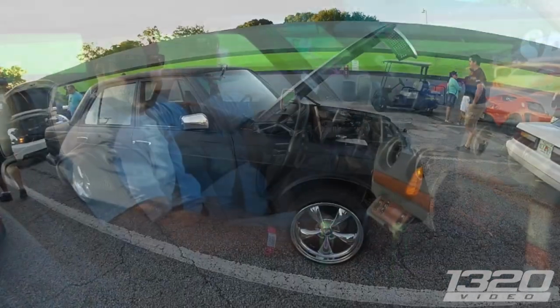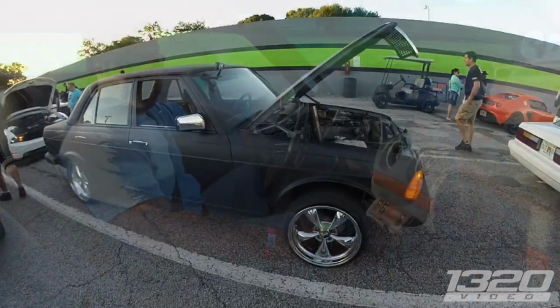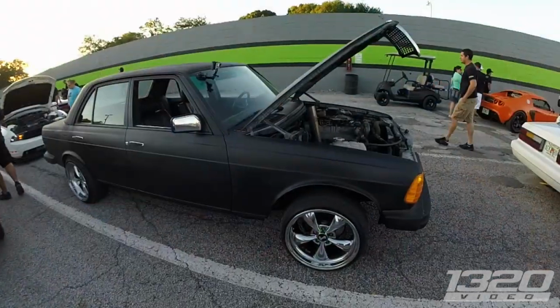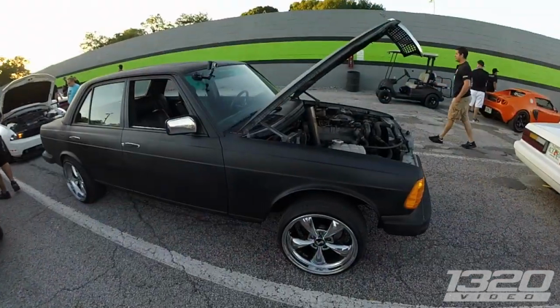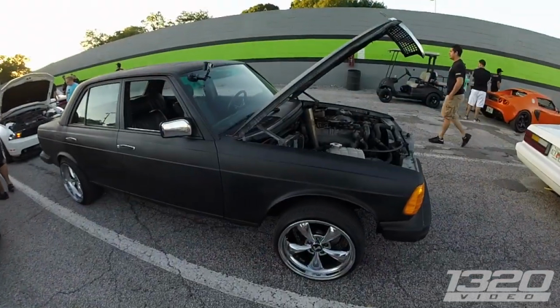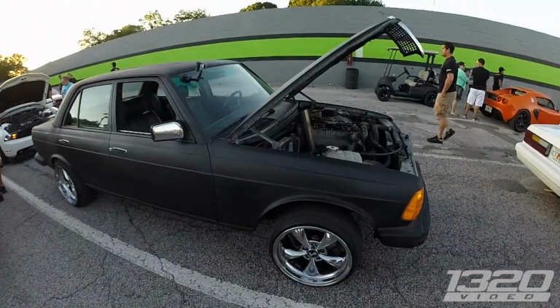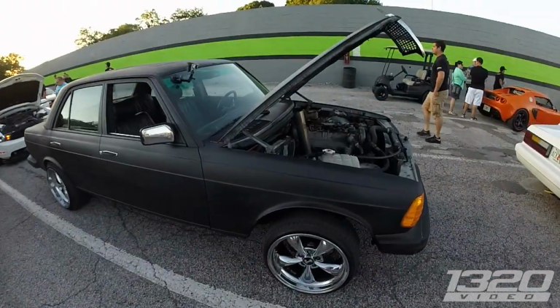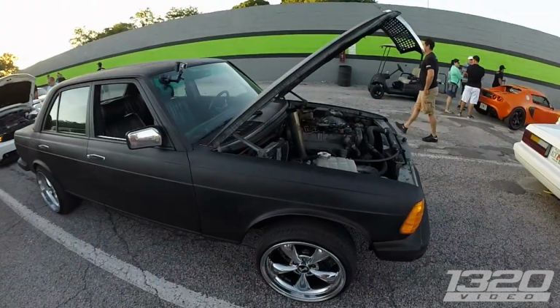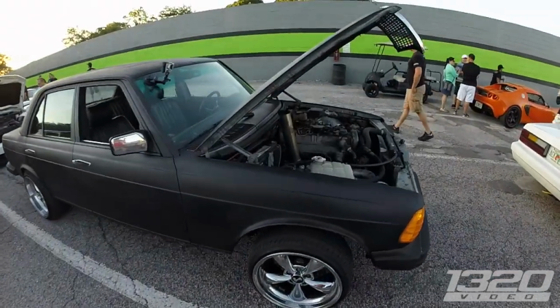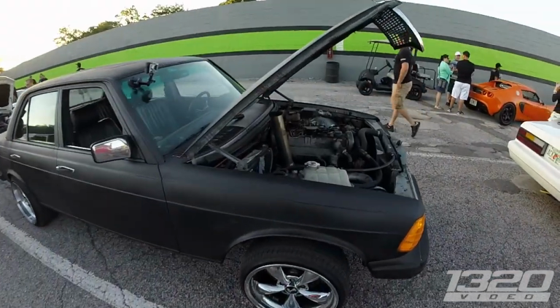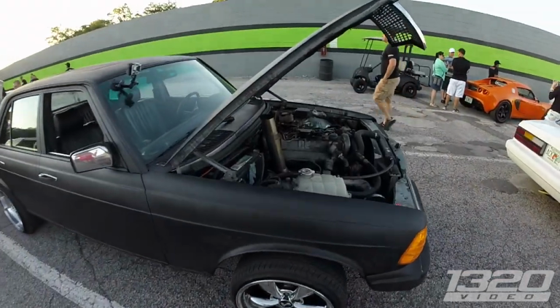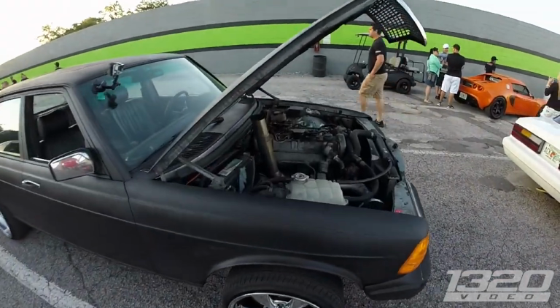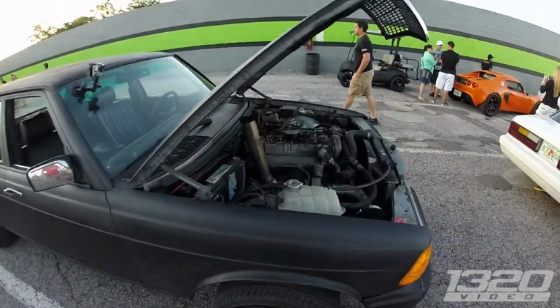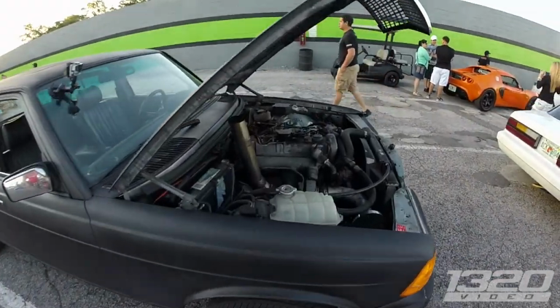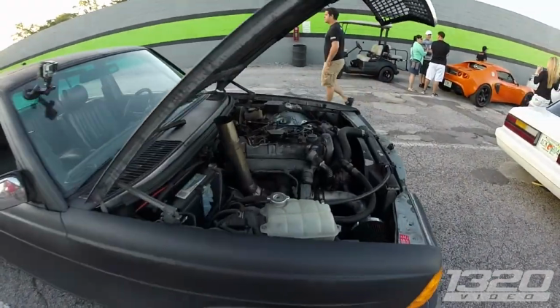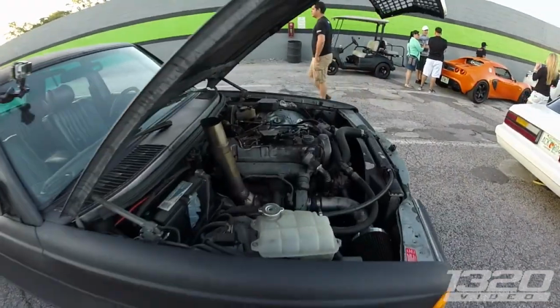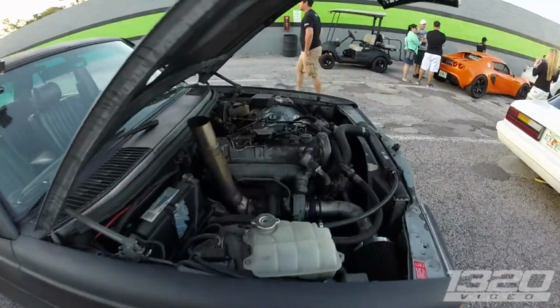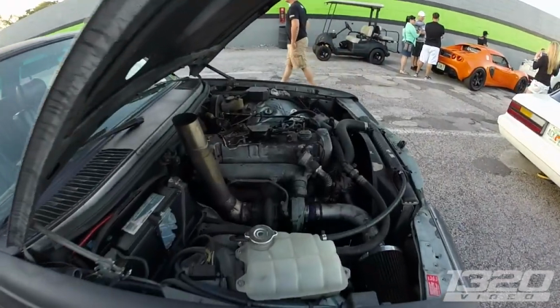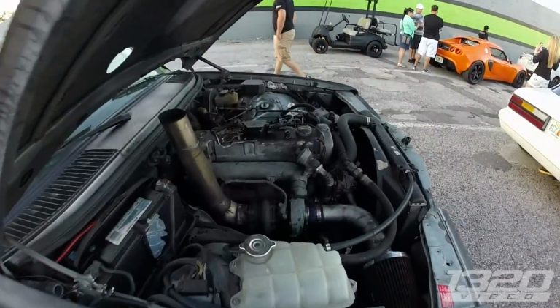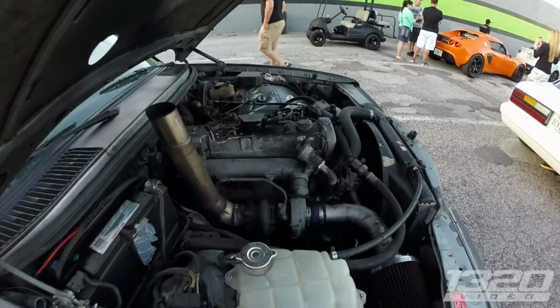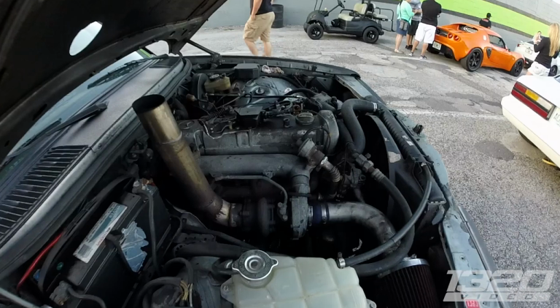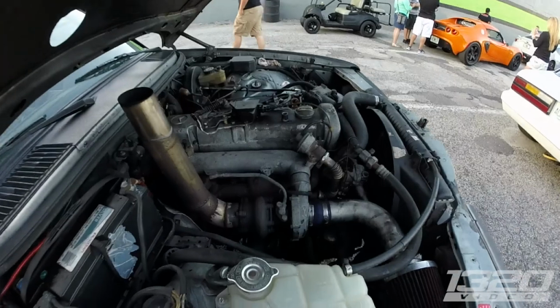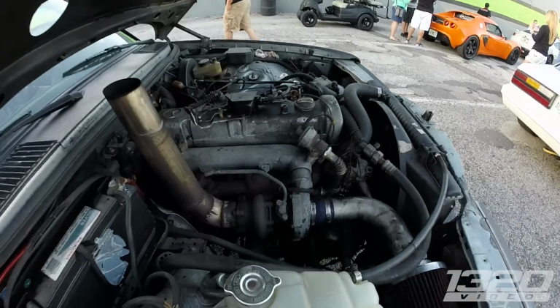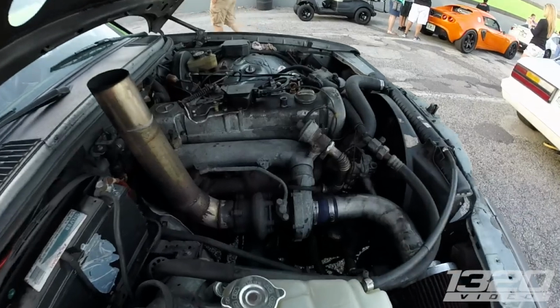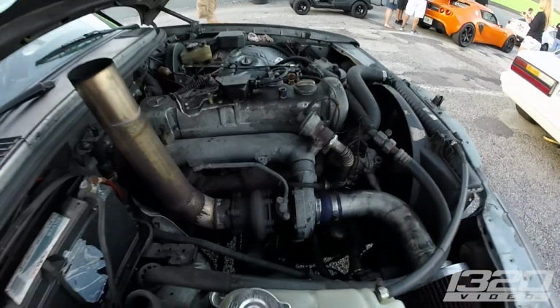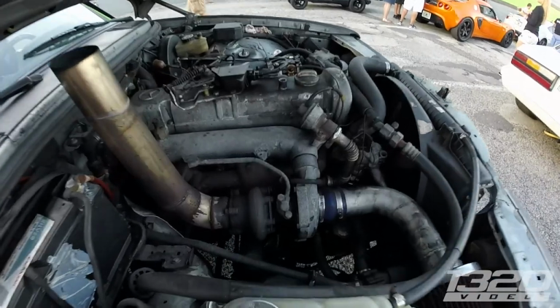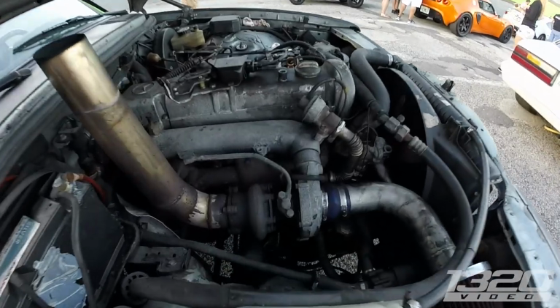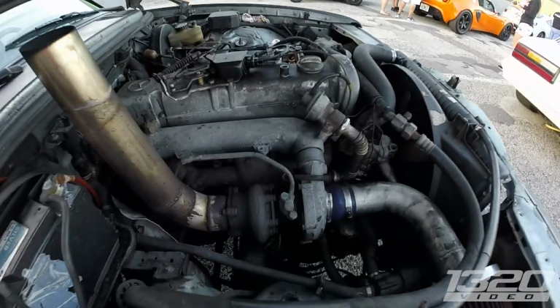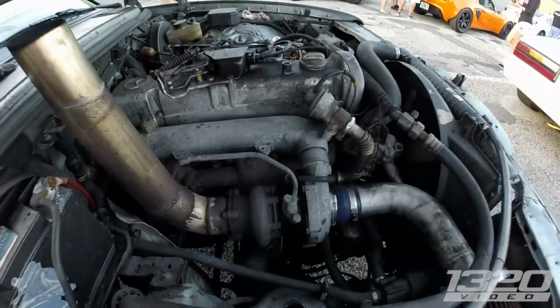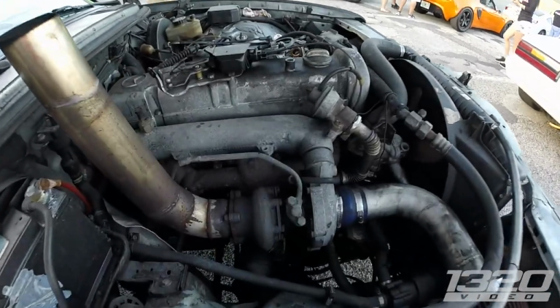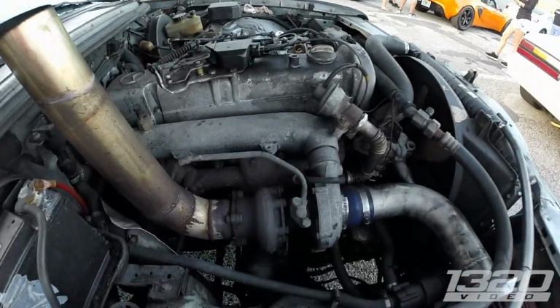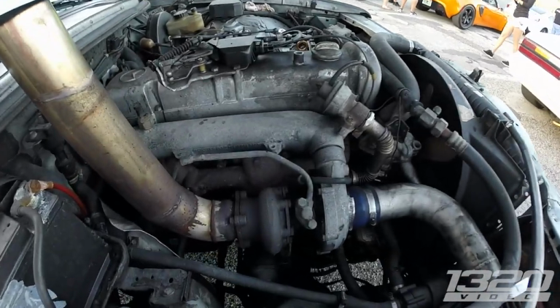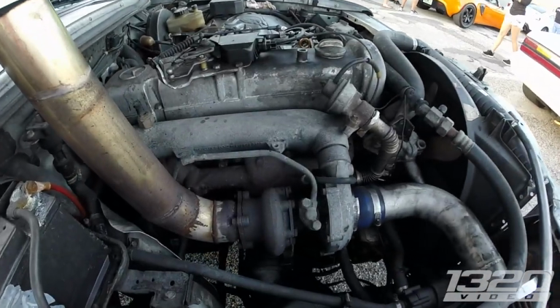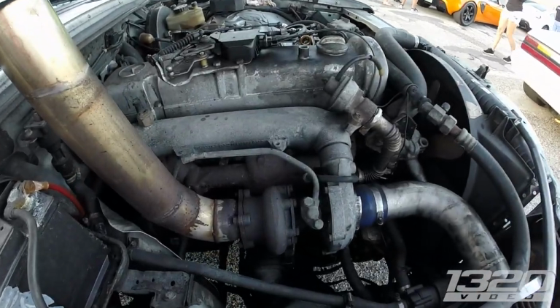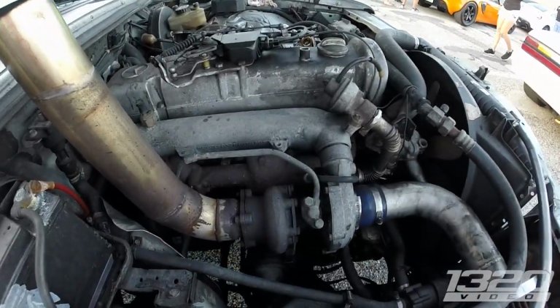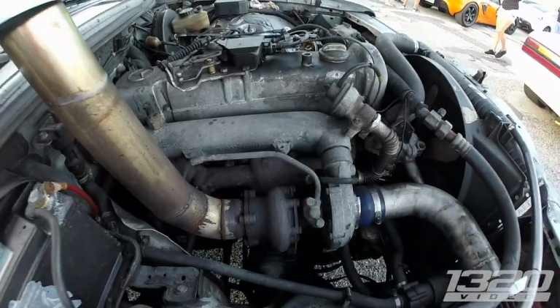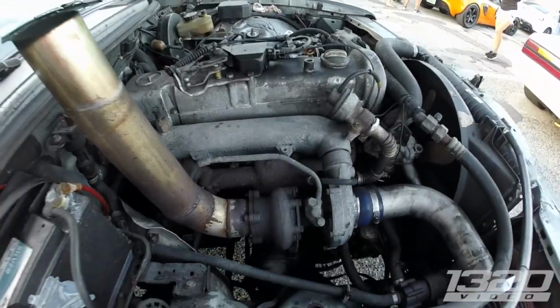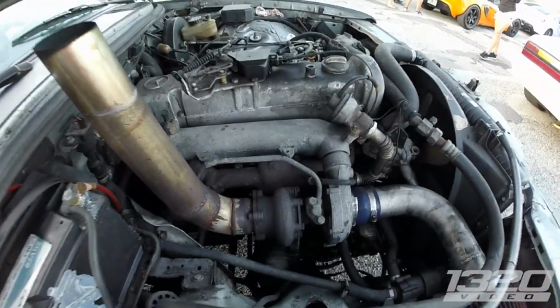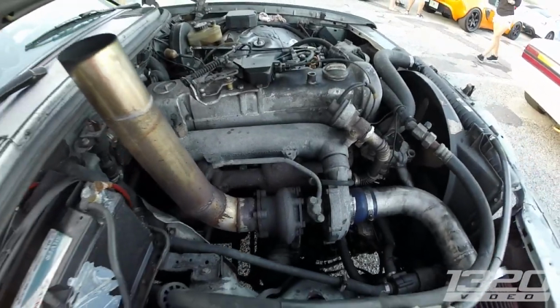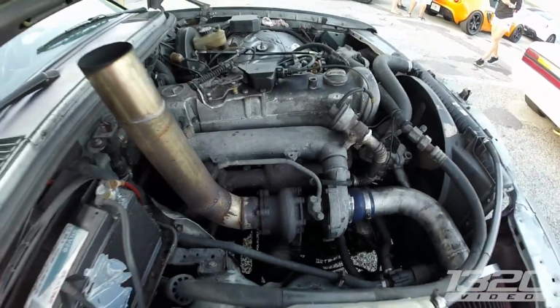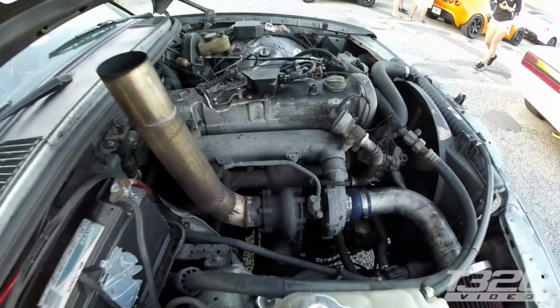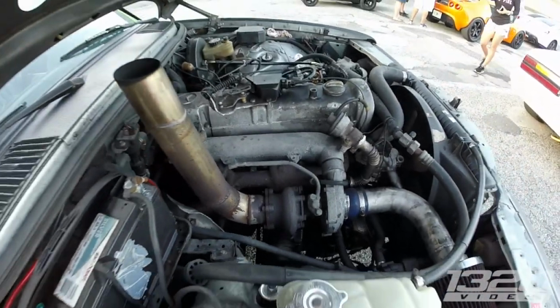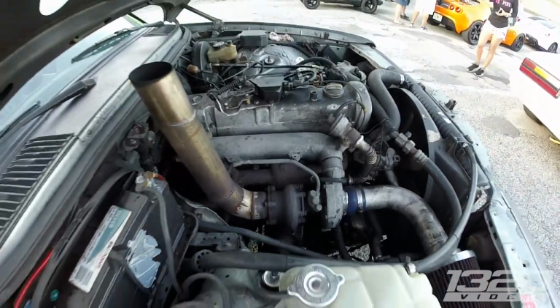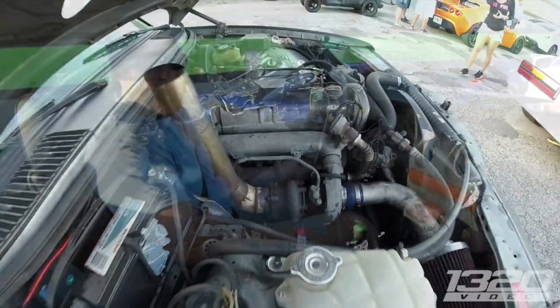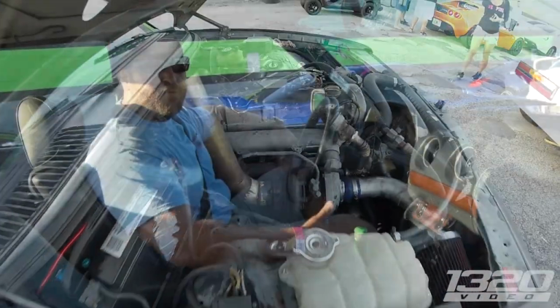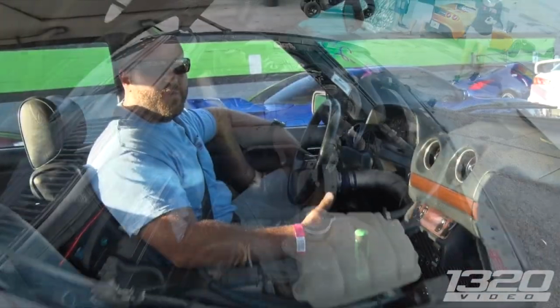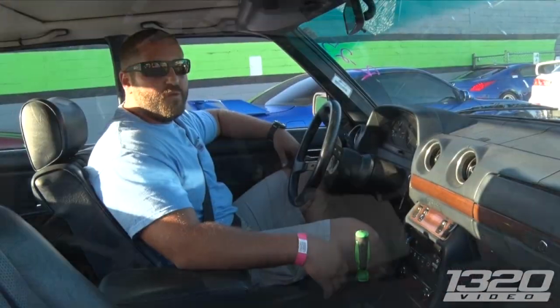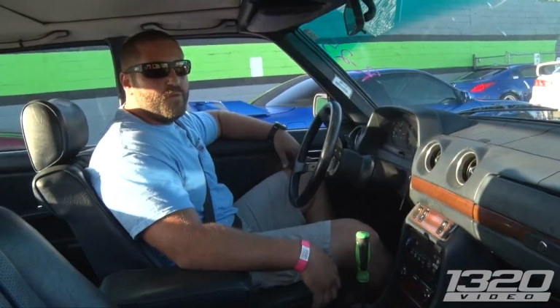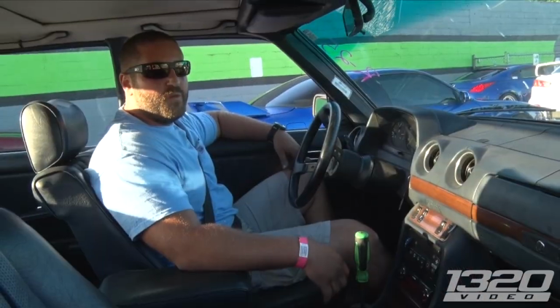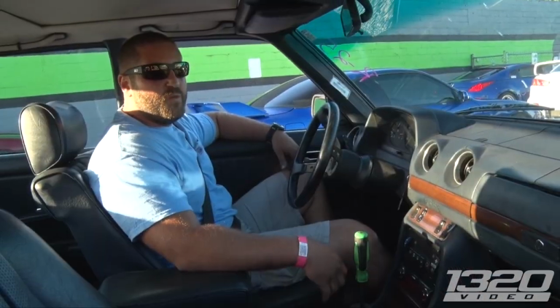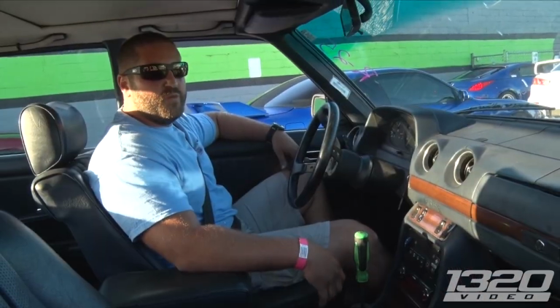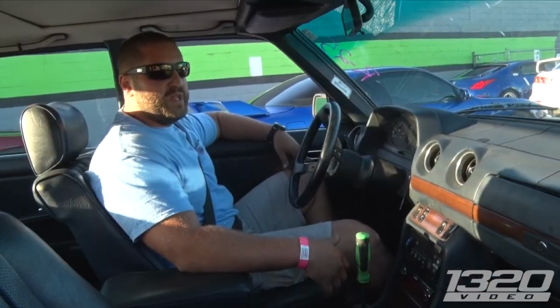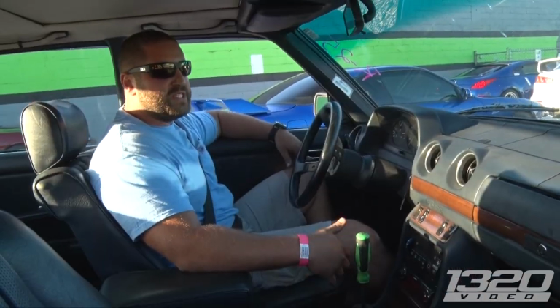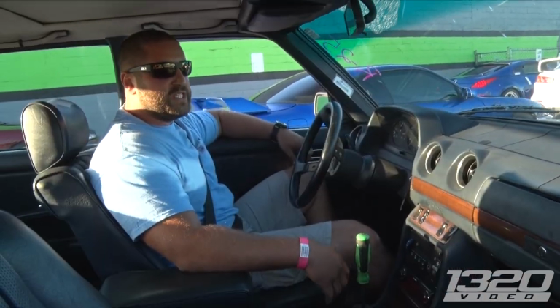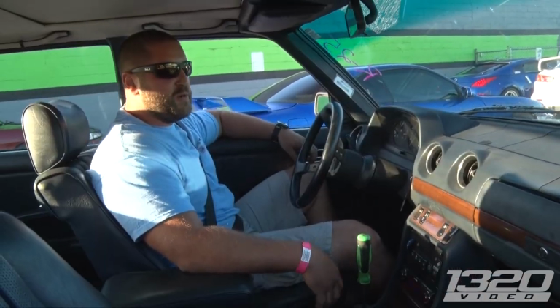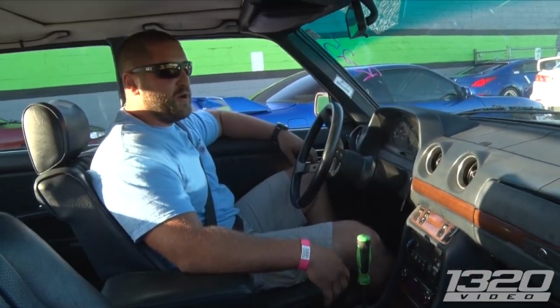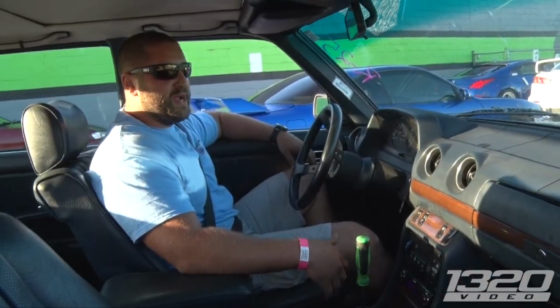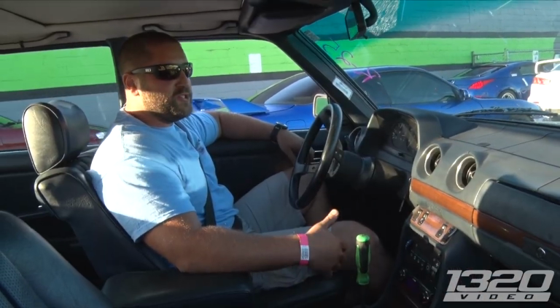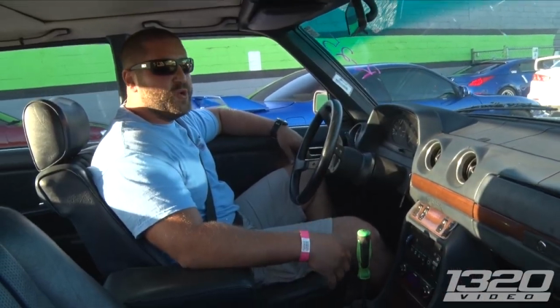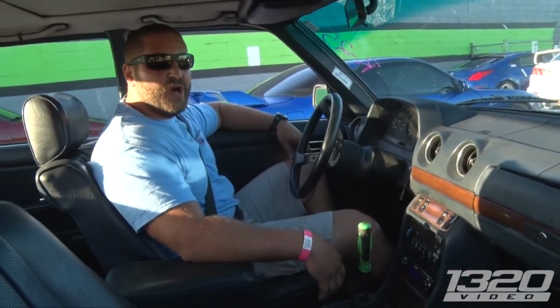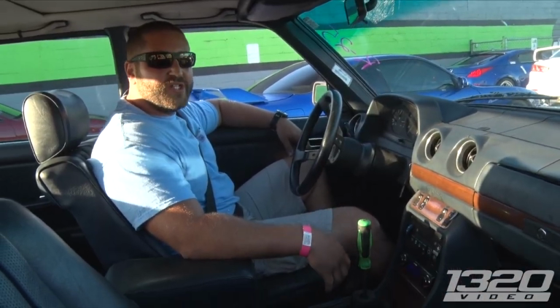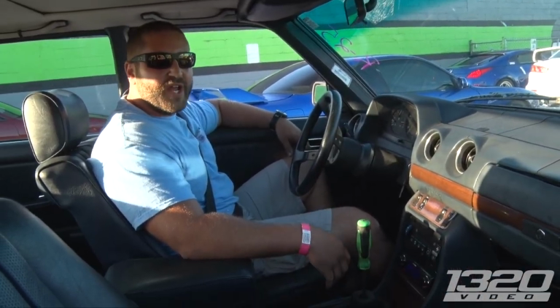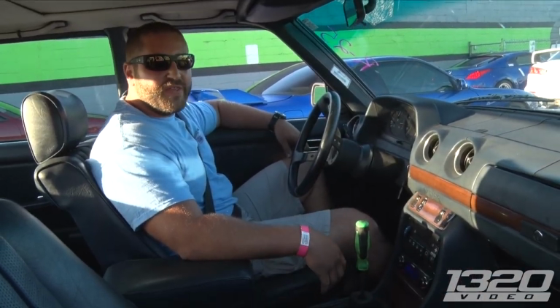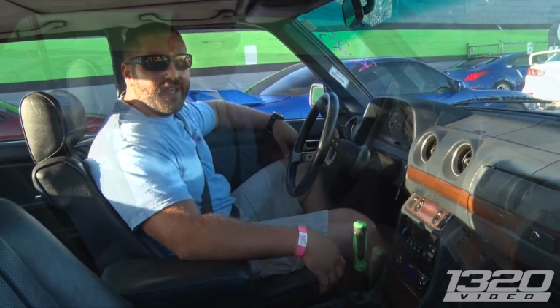What do these things put out for factory power? Like 100-some odd horsepower, 150. How much torque? Somewhere around 200, I think.